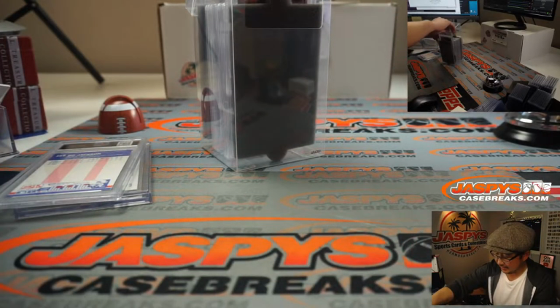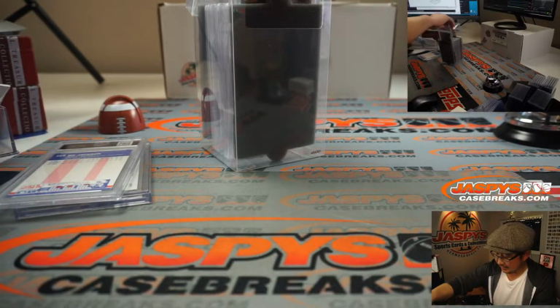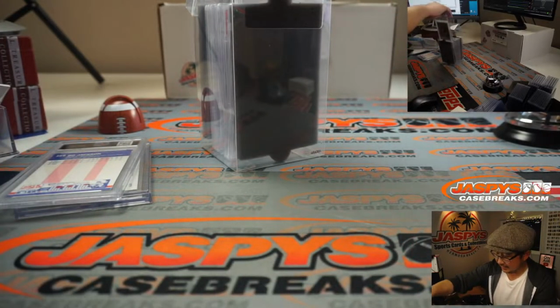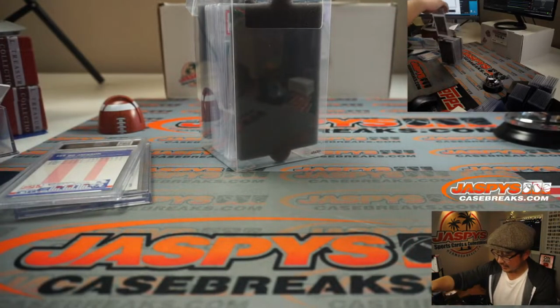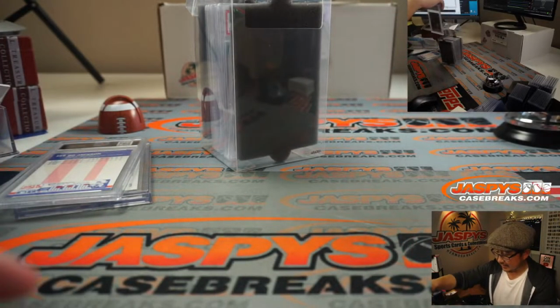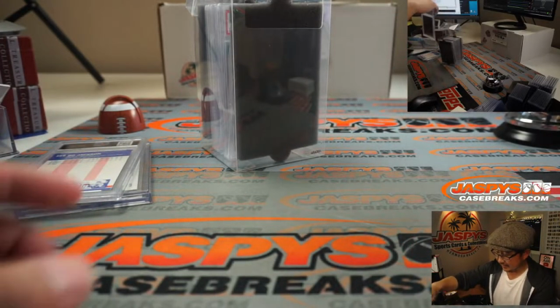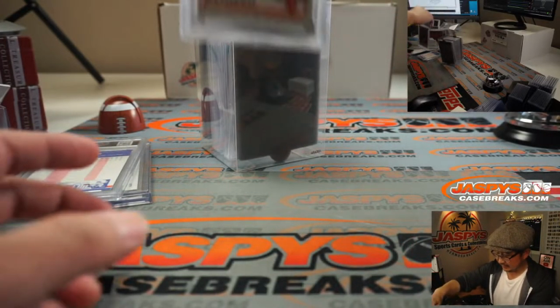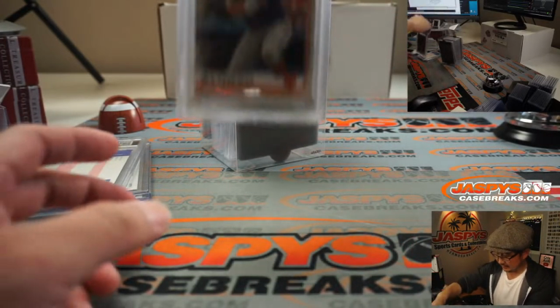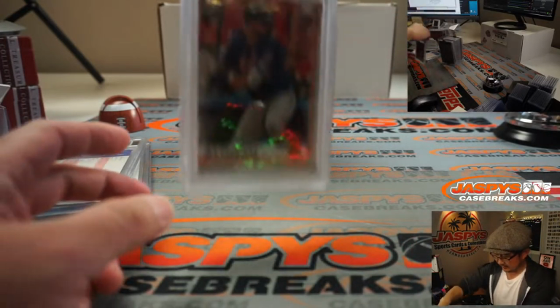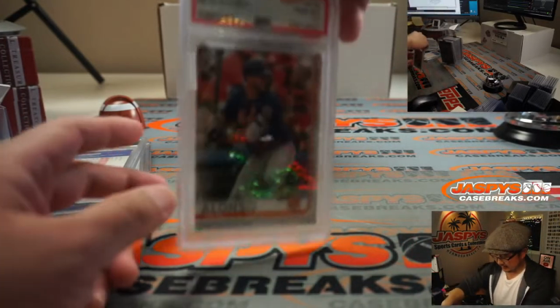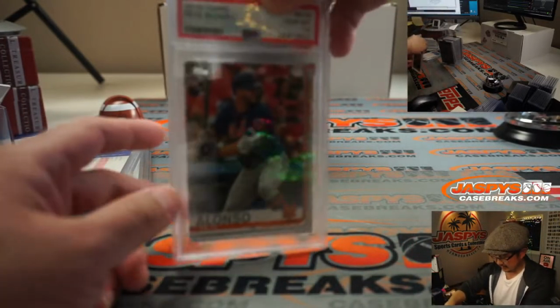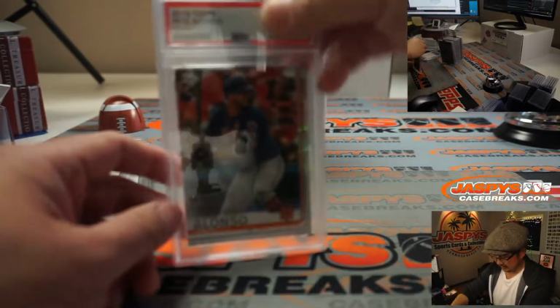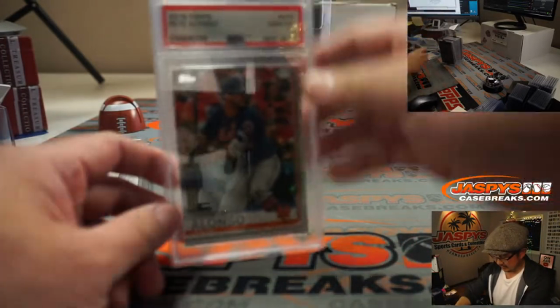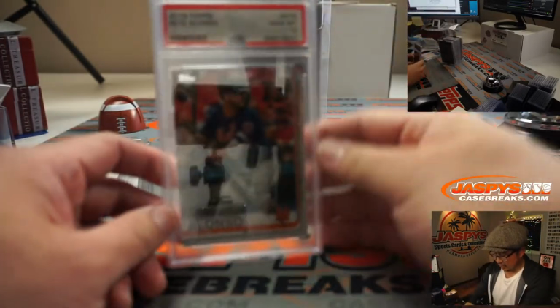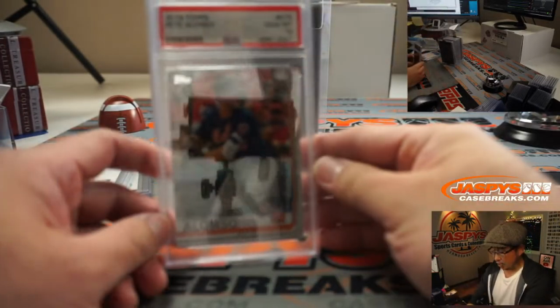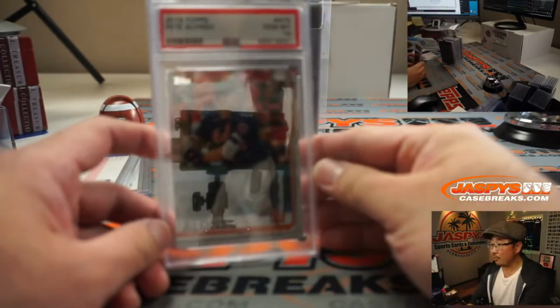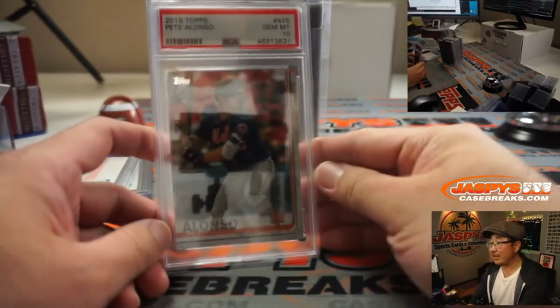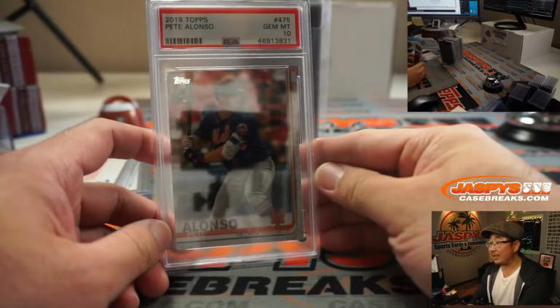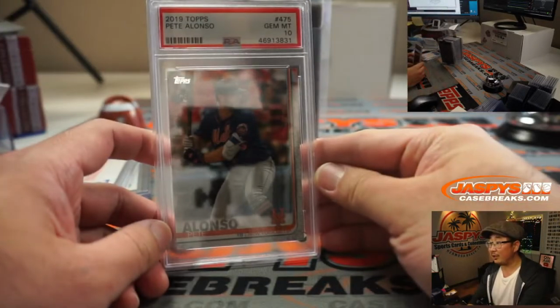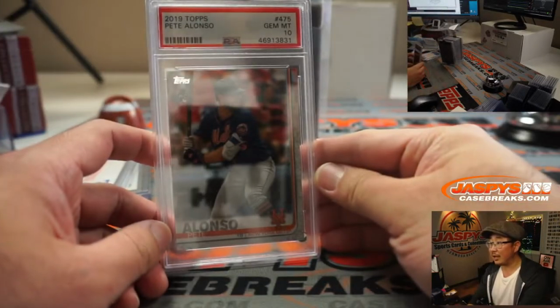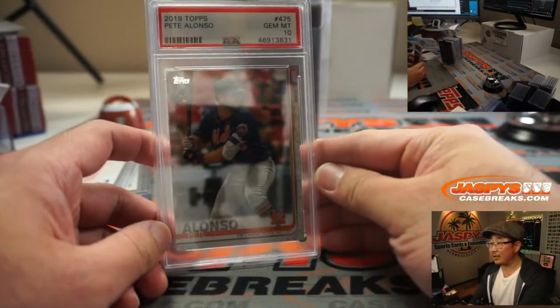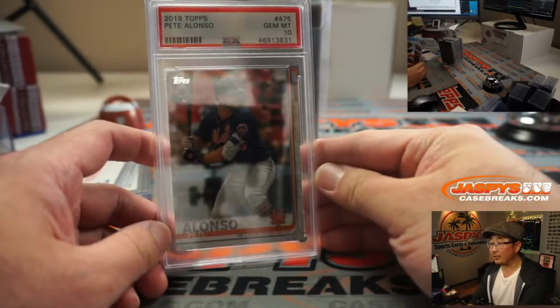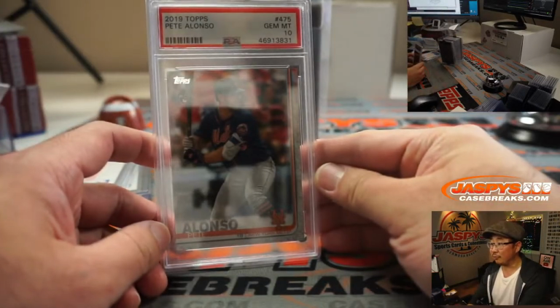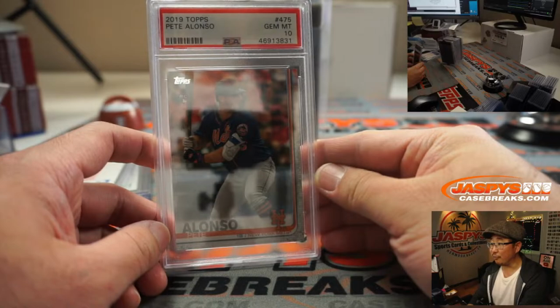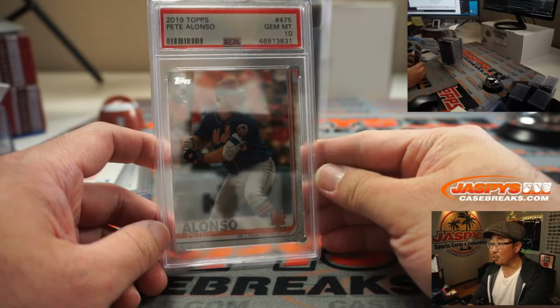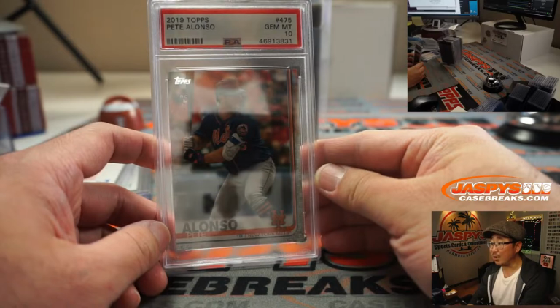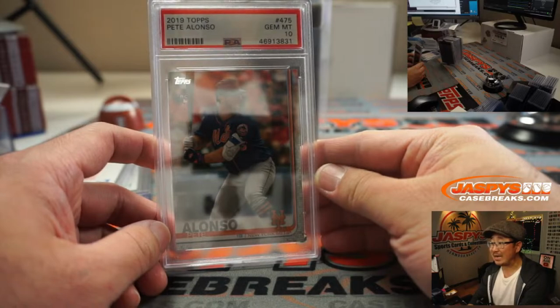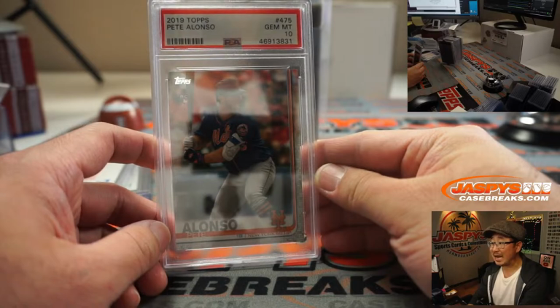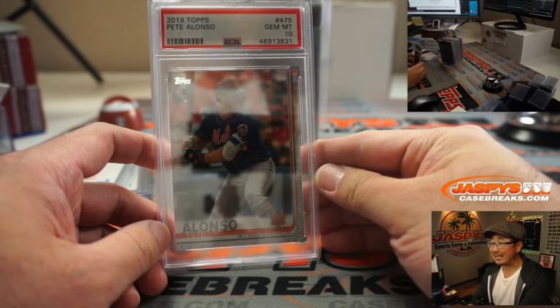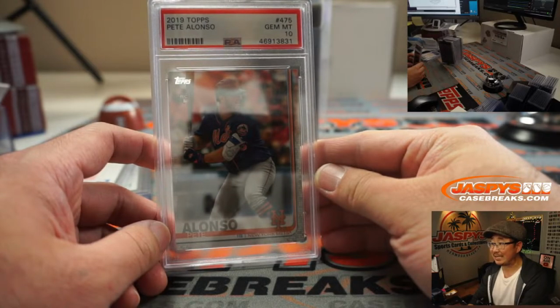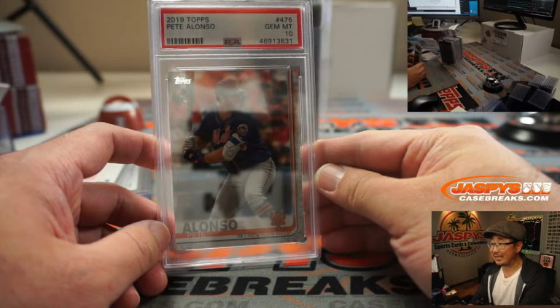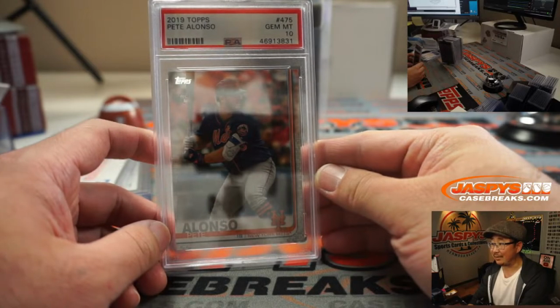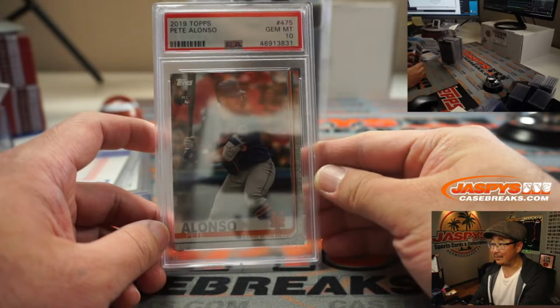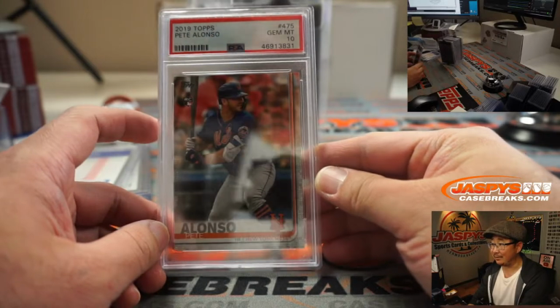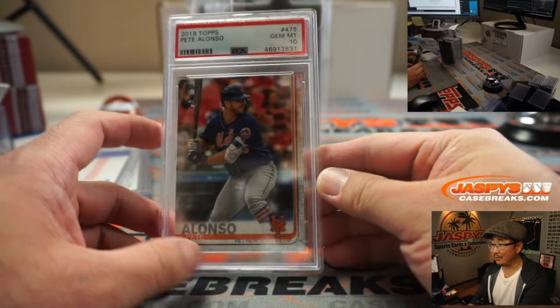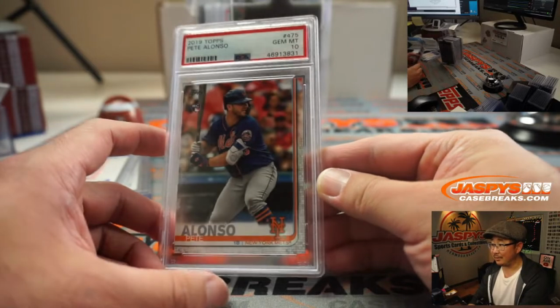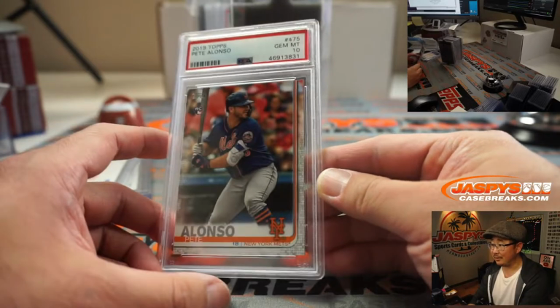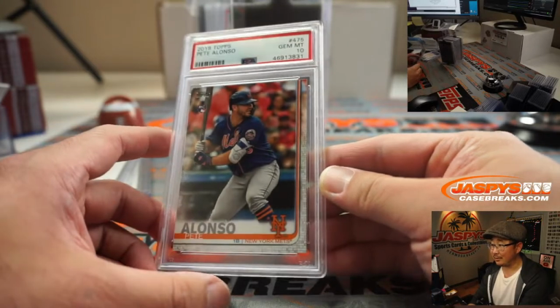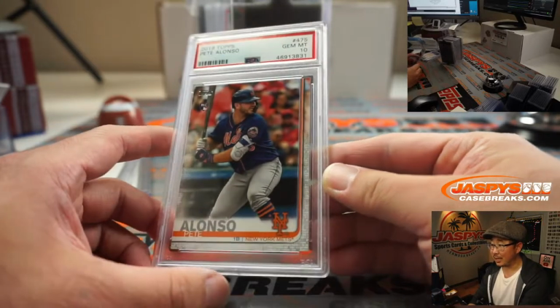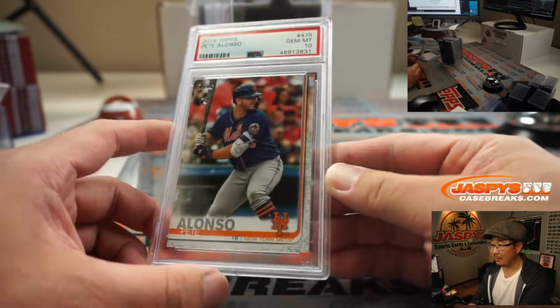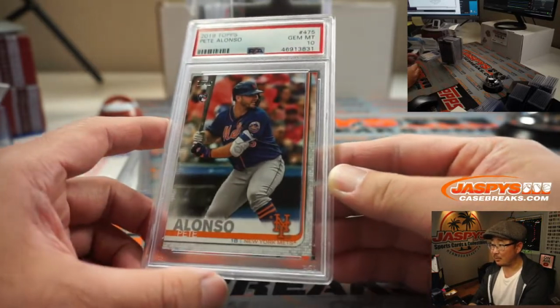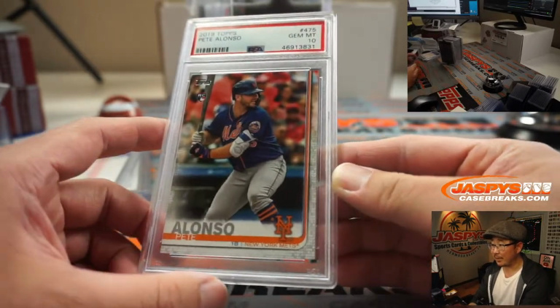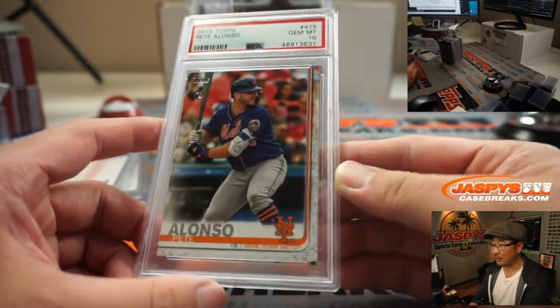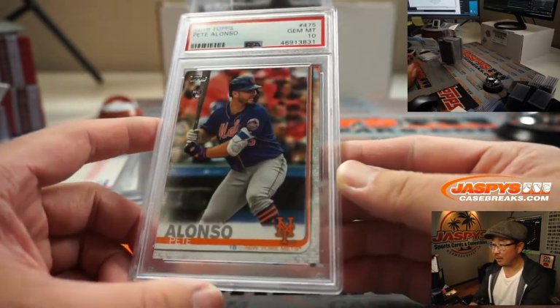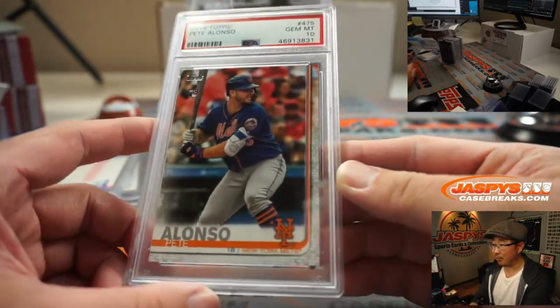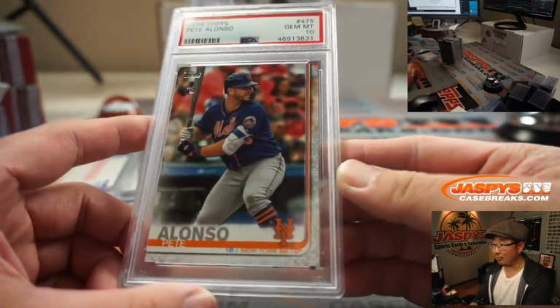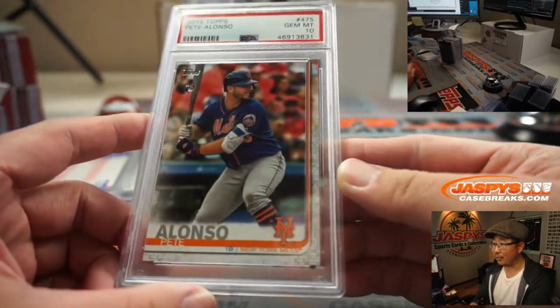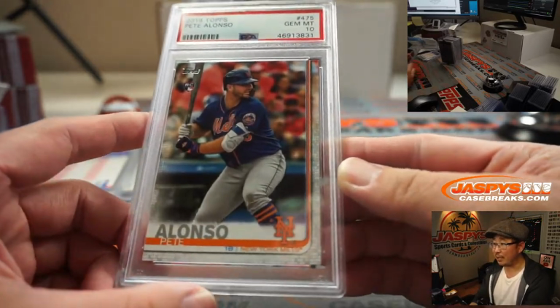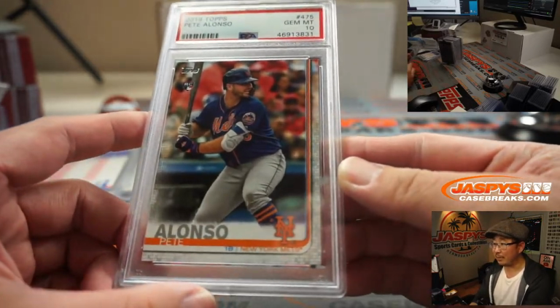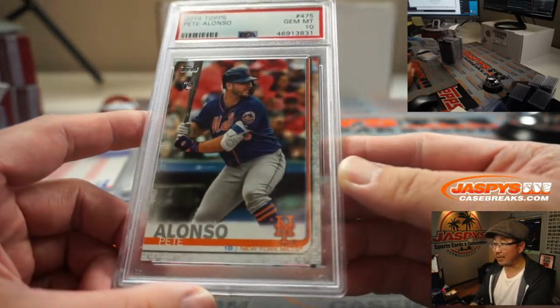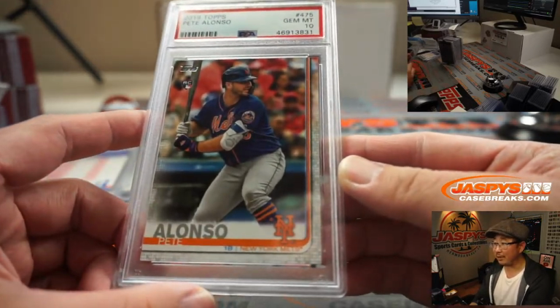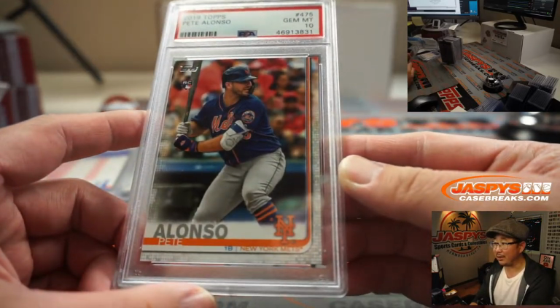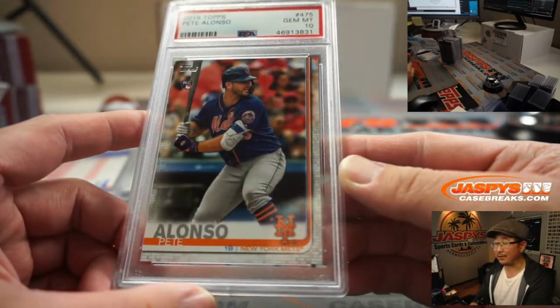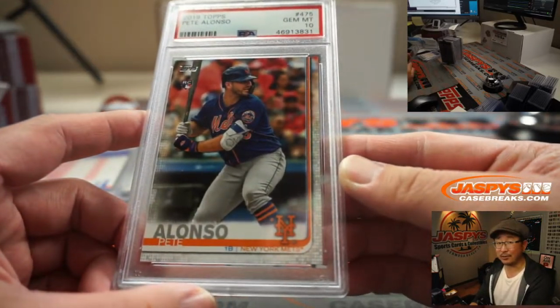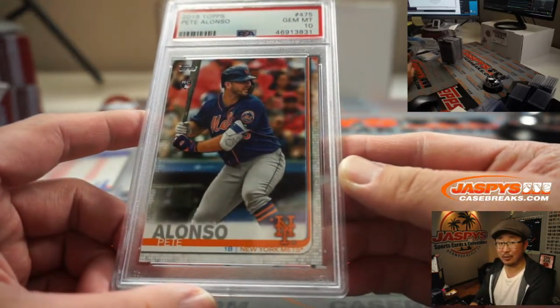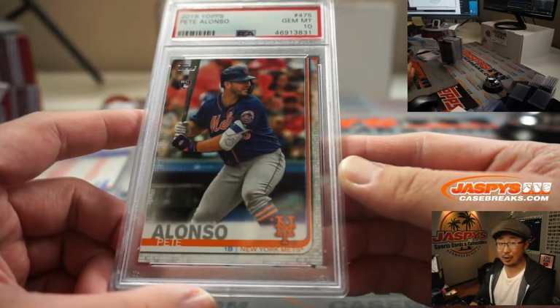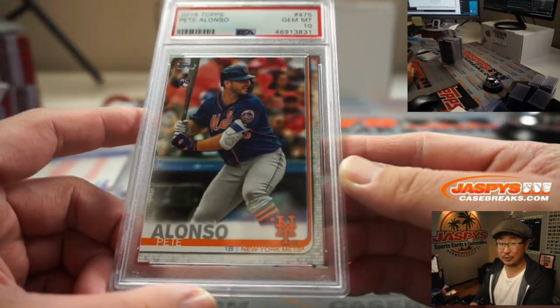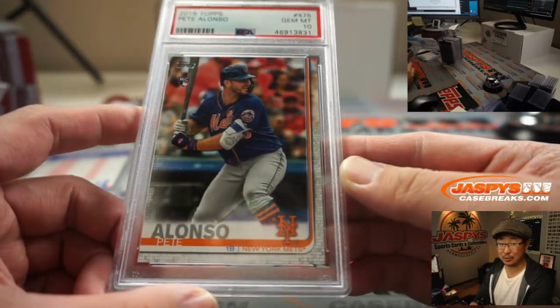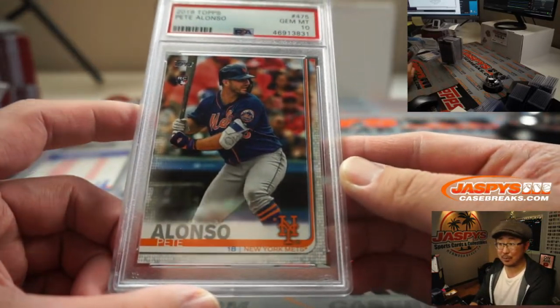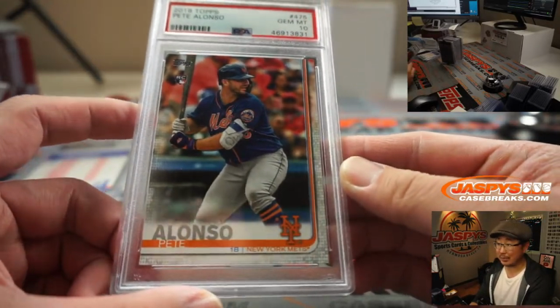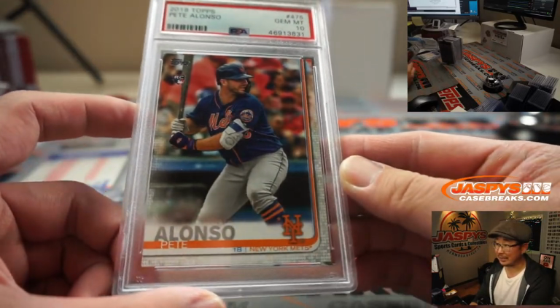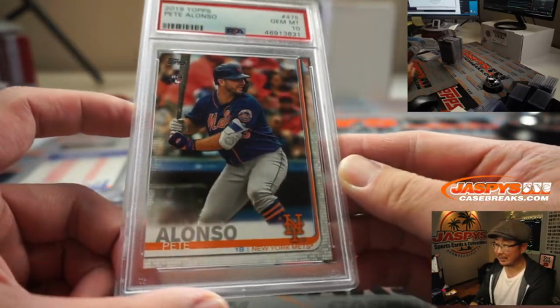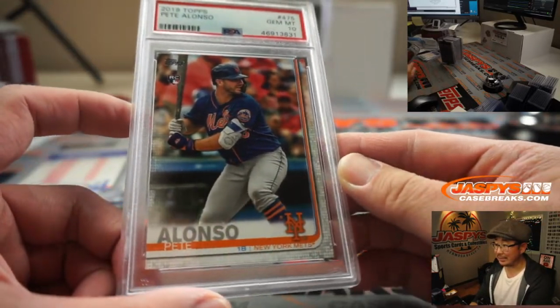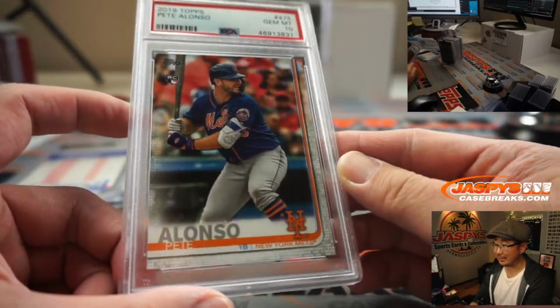Next is Pete Alonso from 2019 Topps Baseball rookie — Pete Alonso. Also a PSA 10. These are all nice.